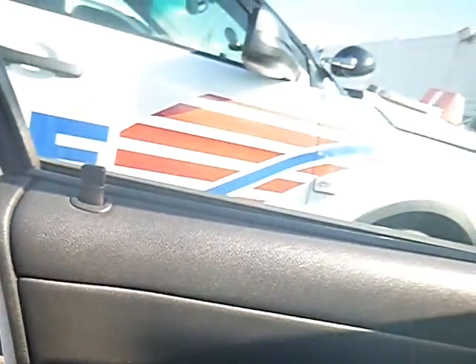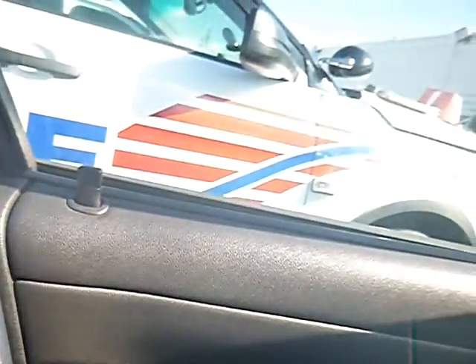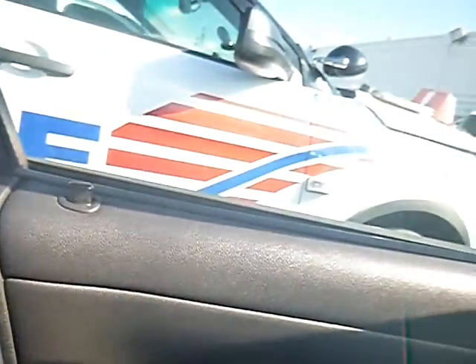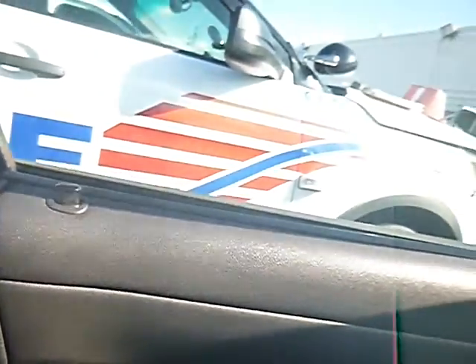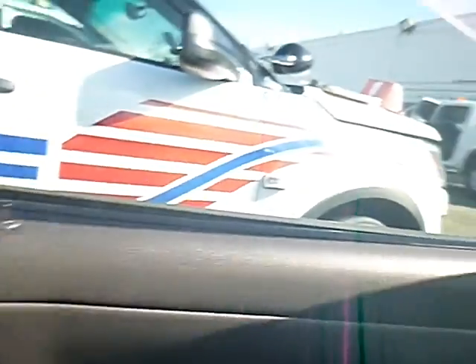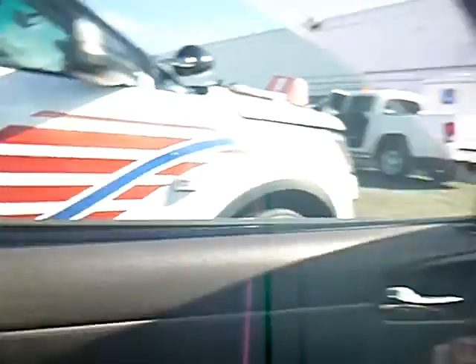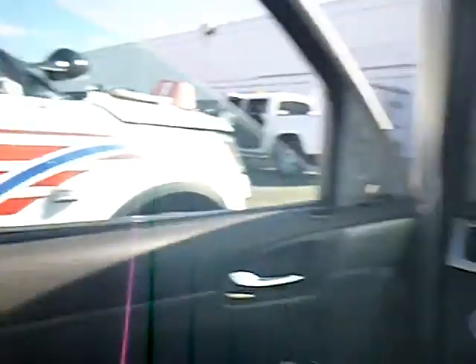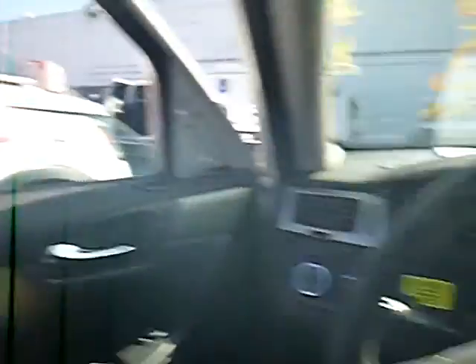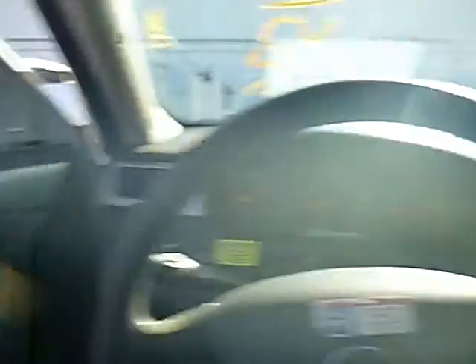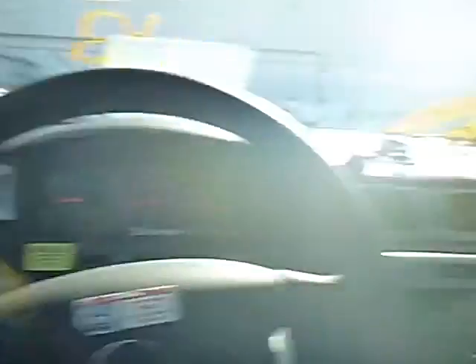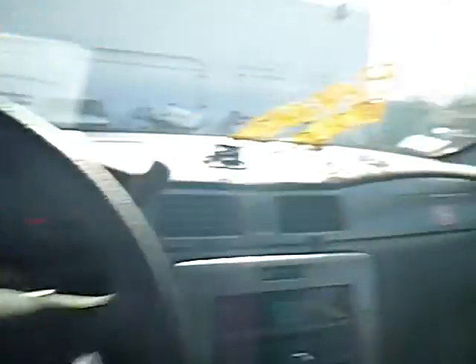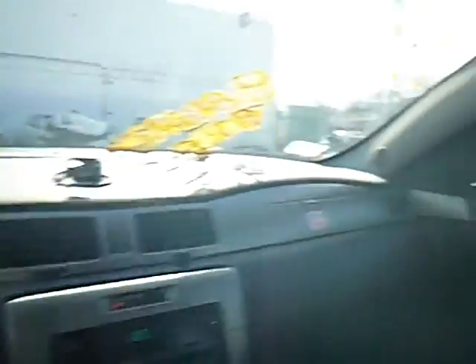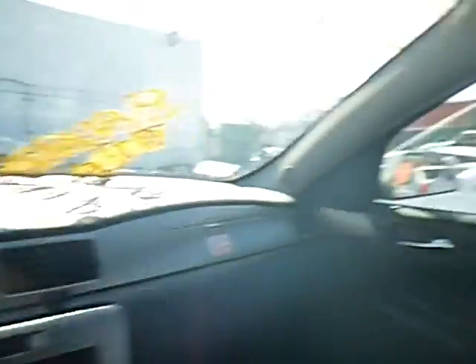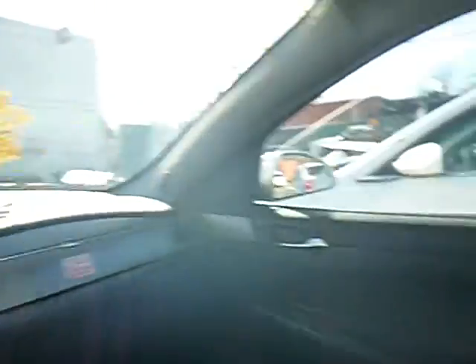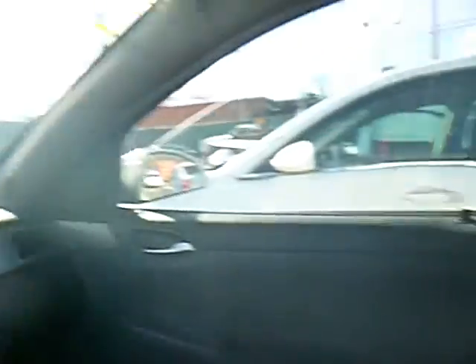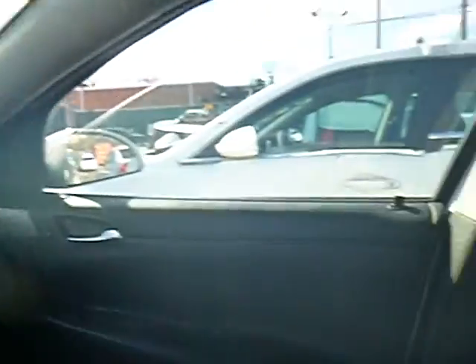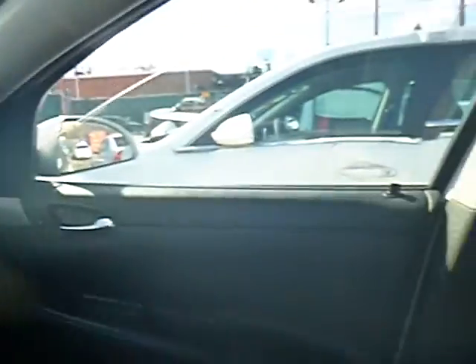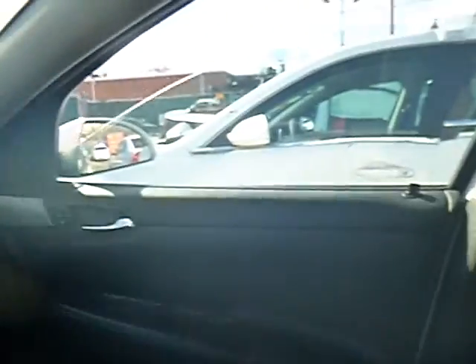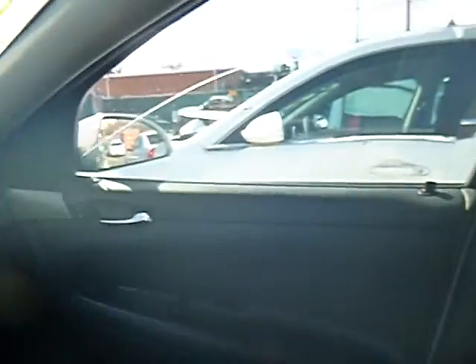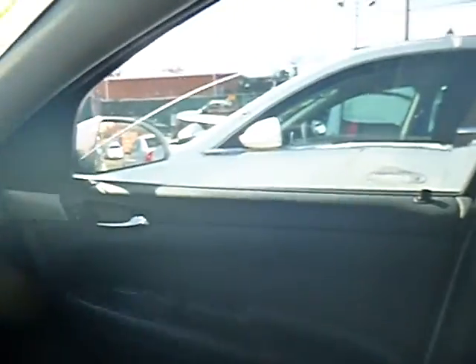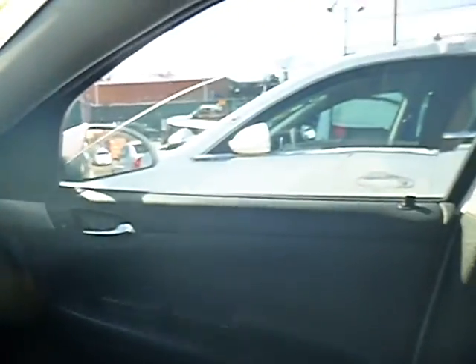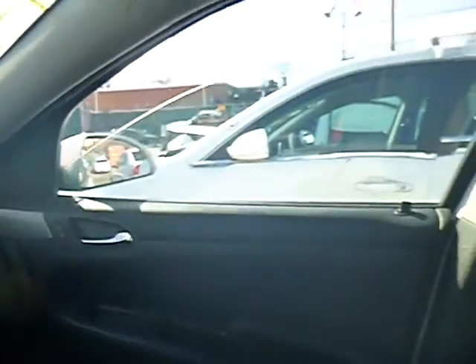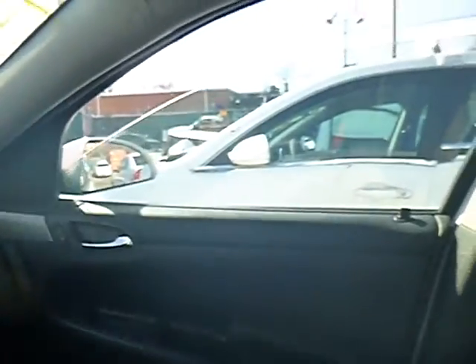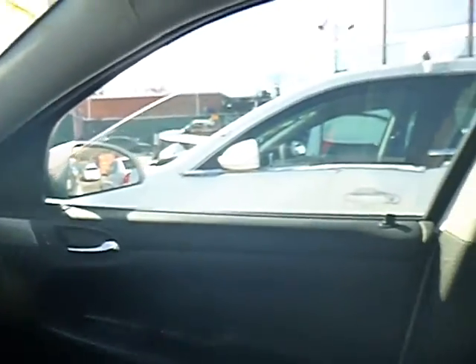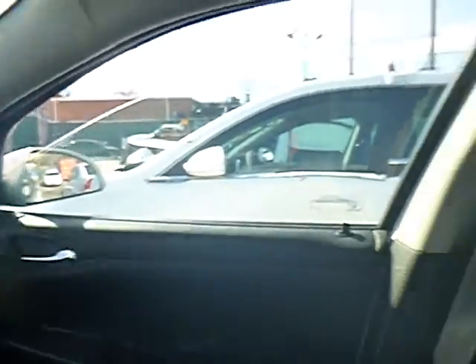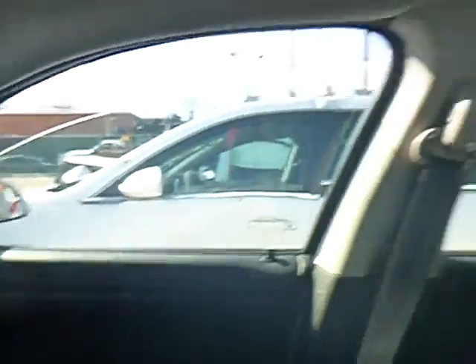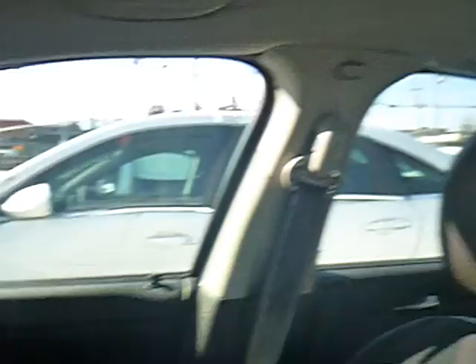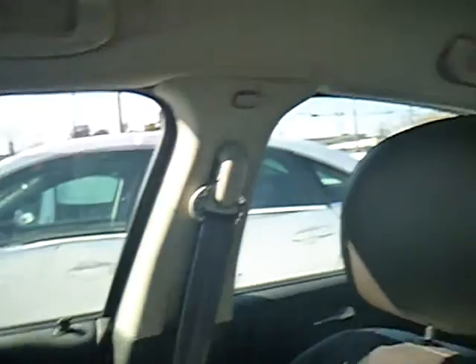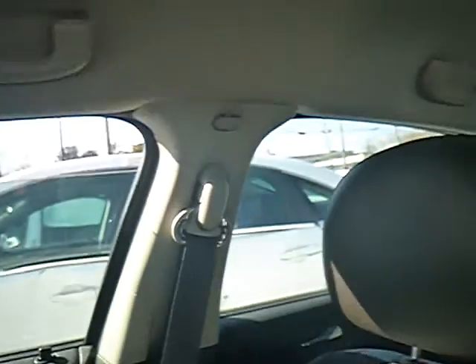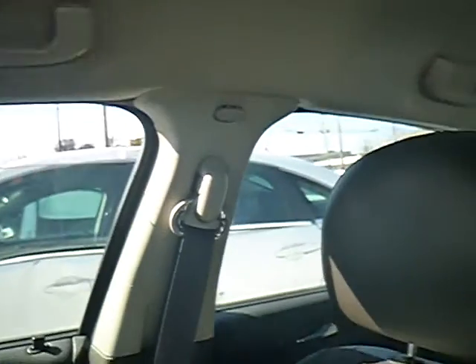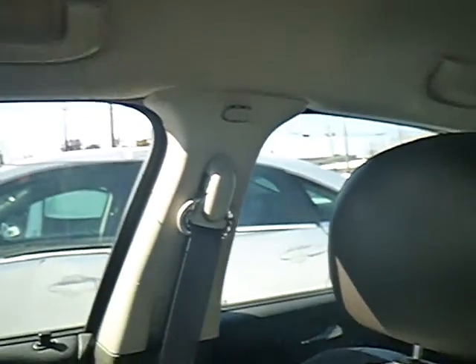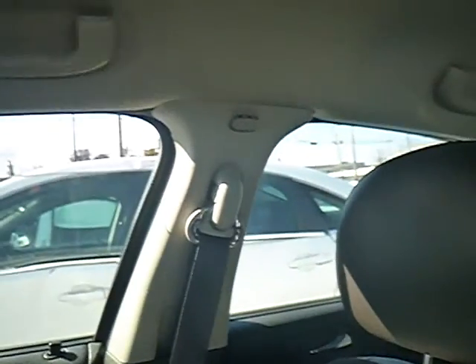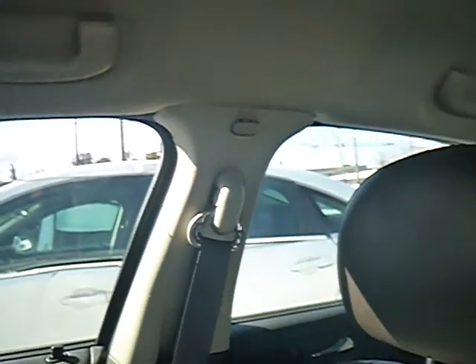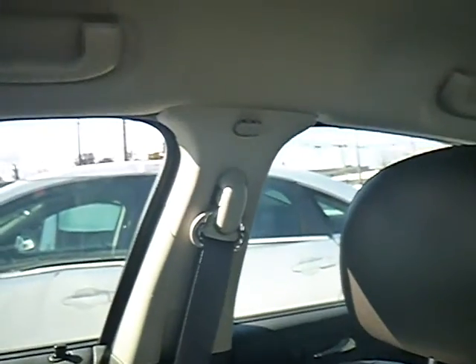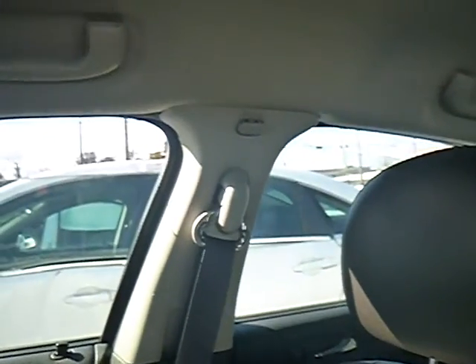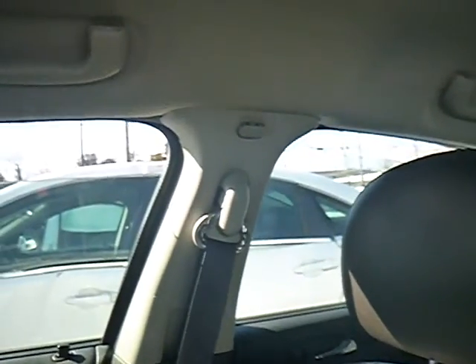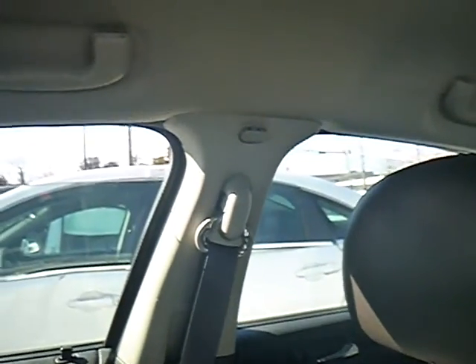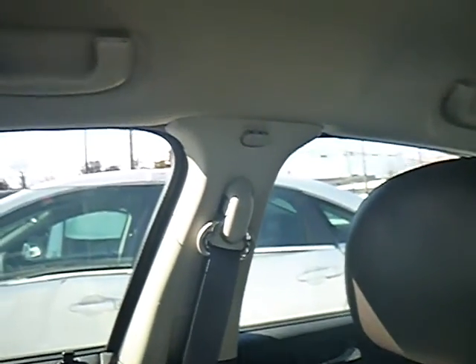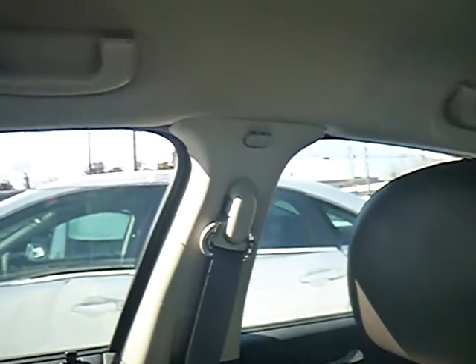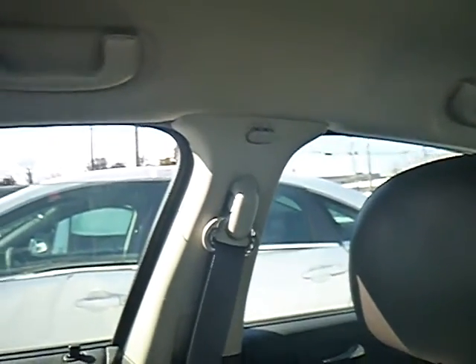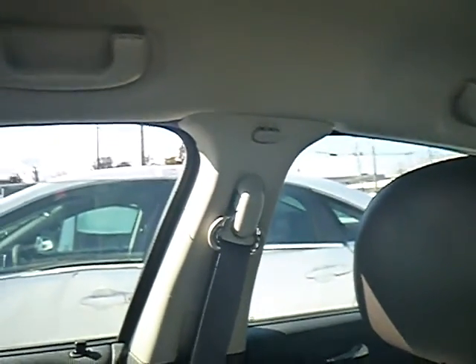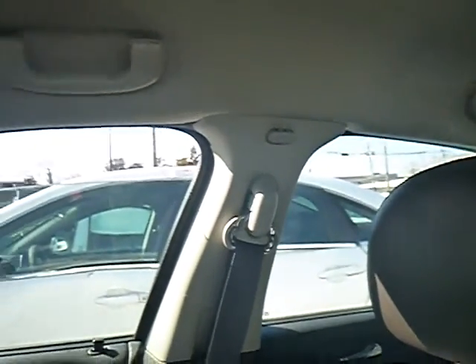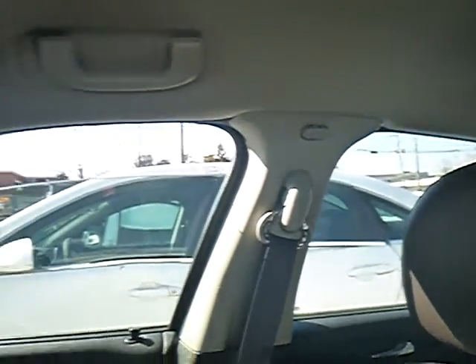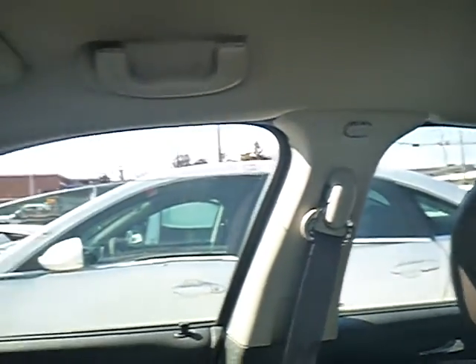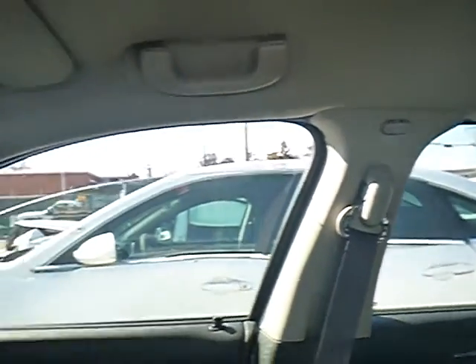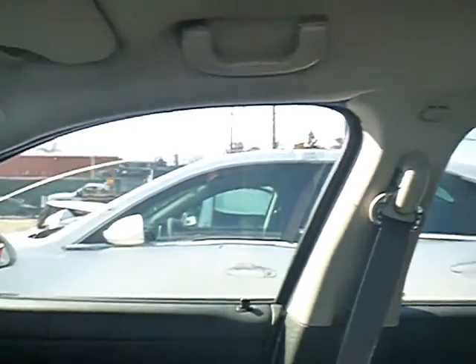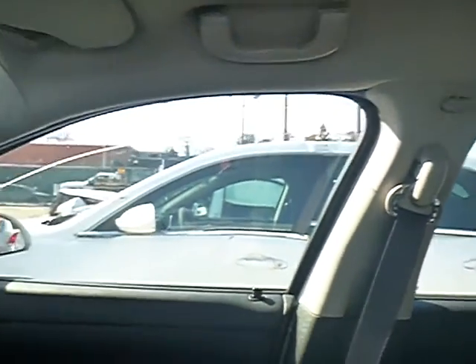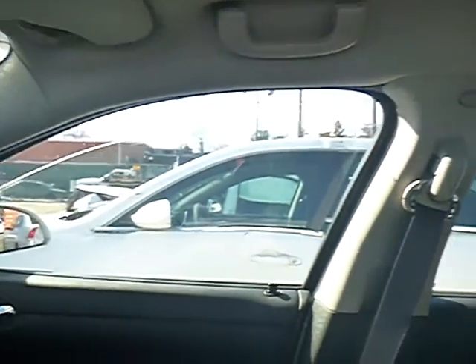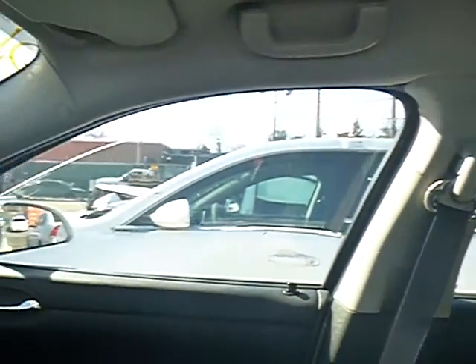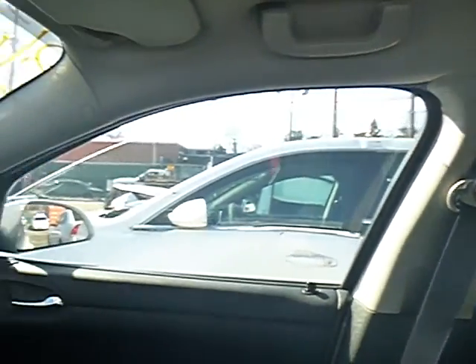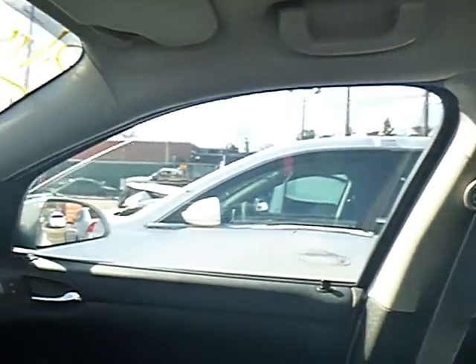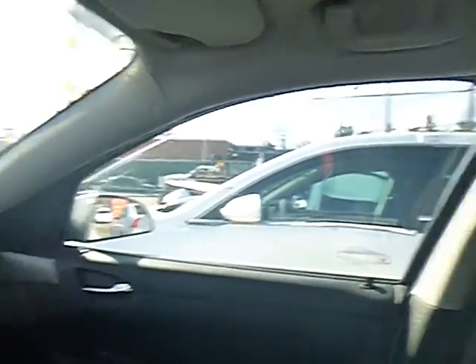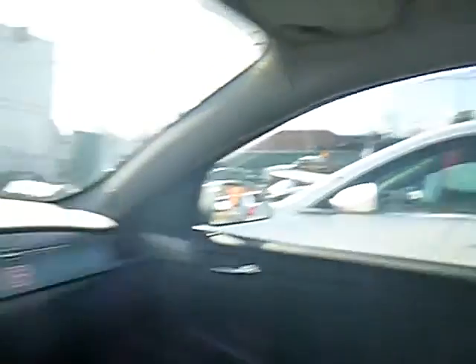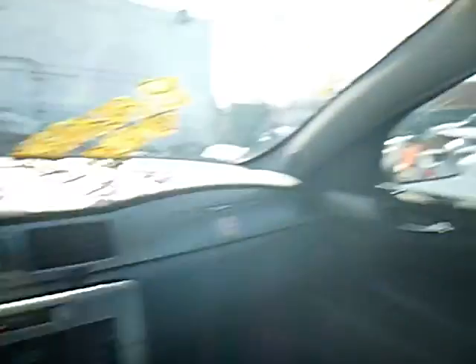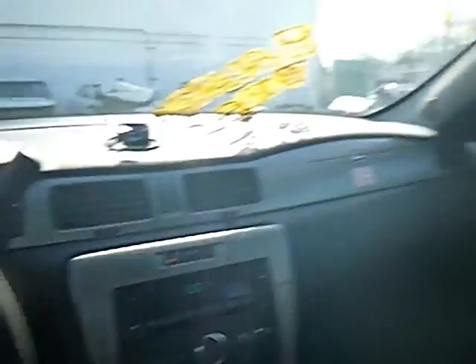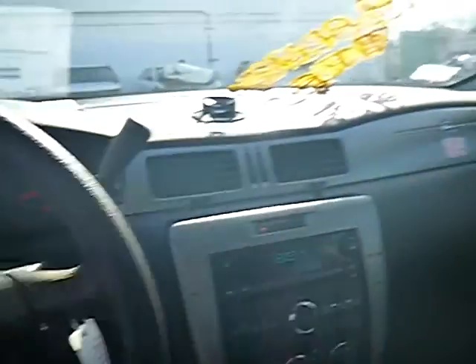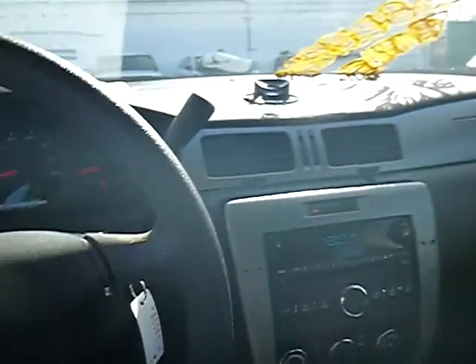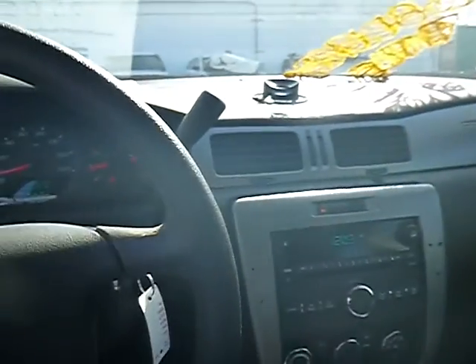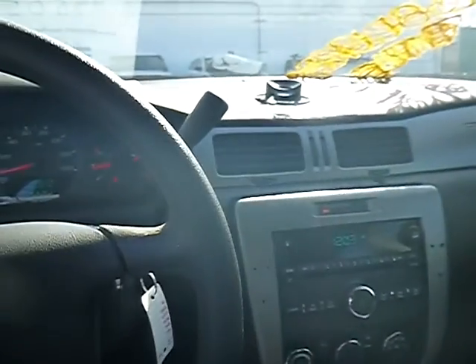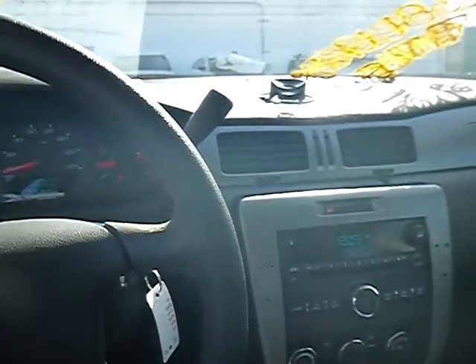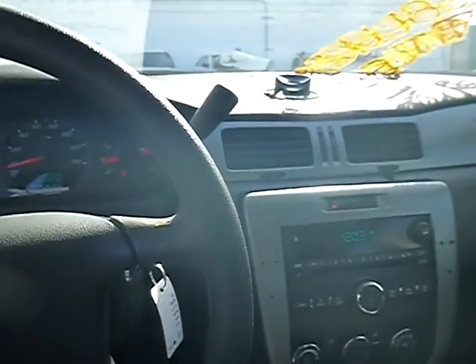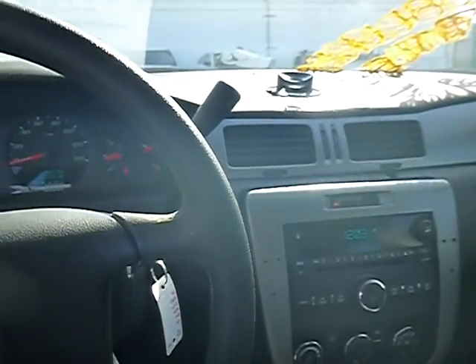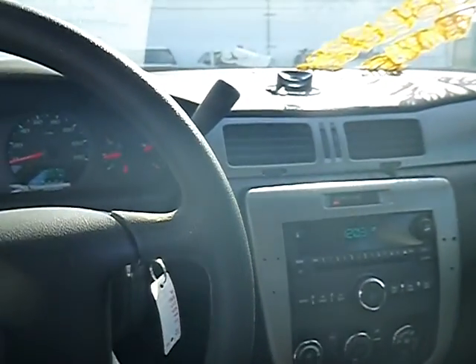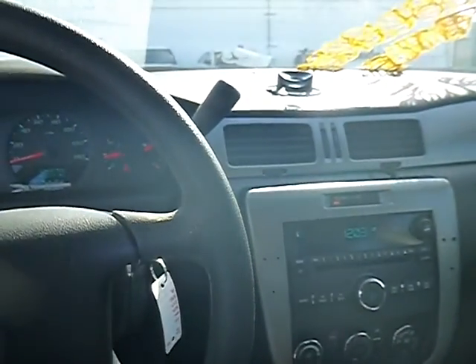Power locks work. Power windows roll up and down in the front and the rear.